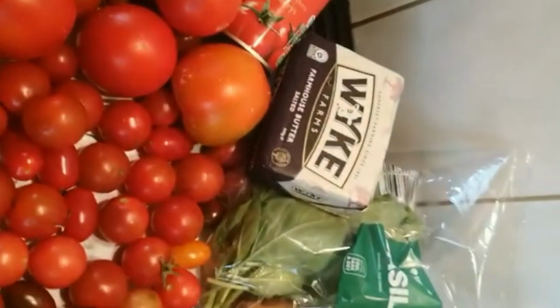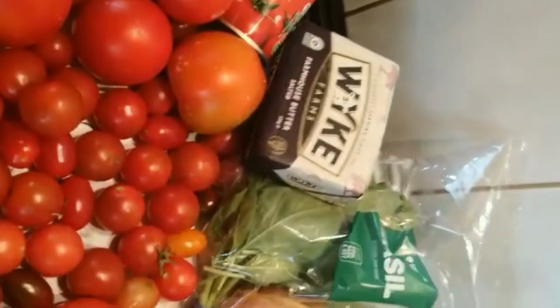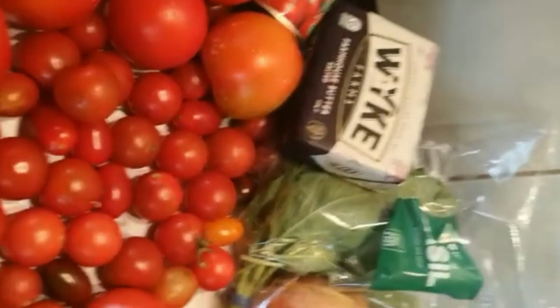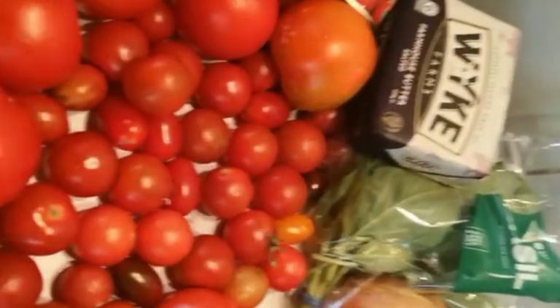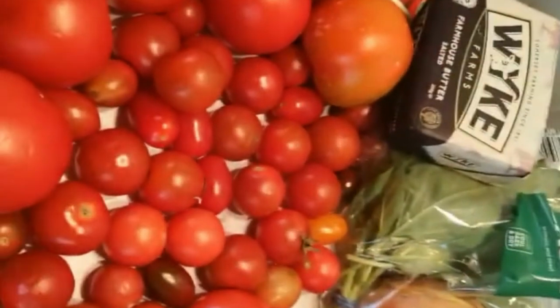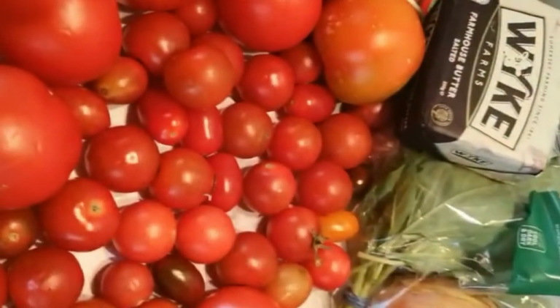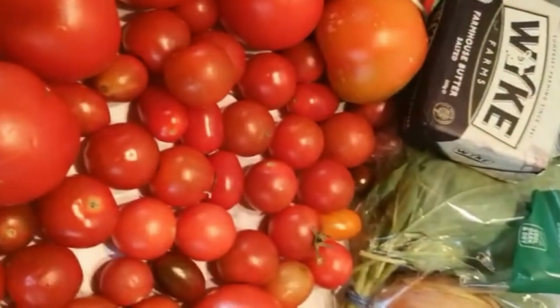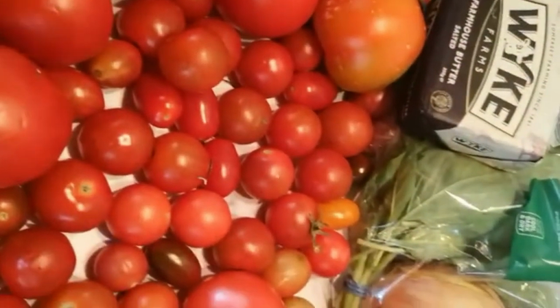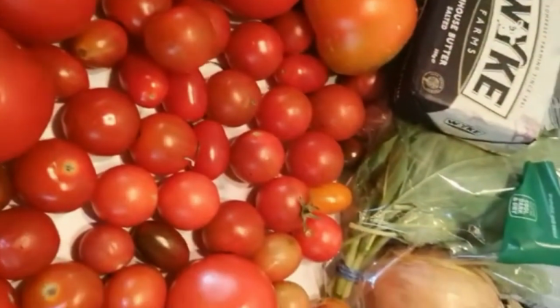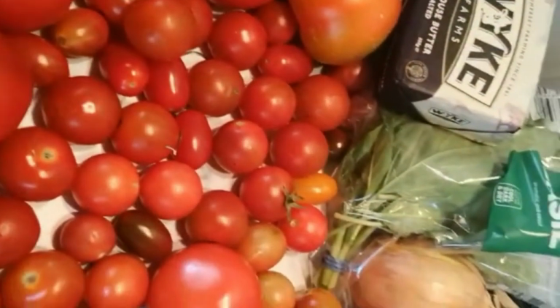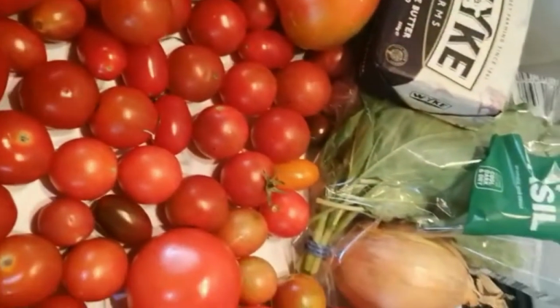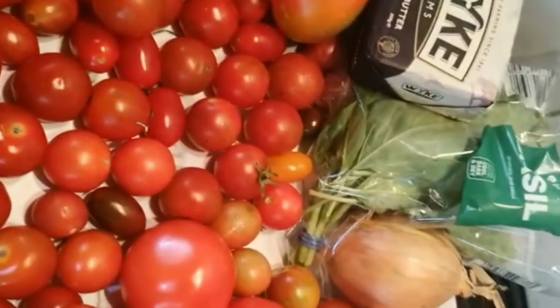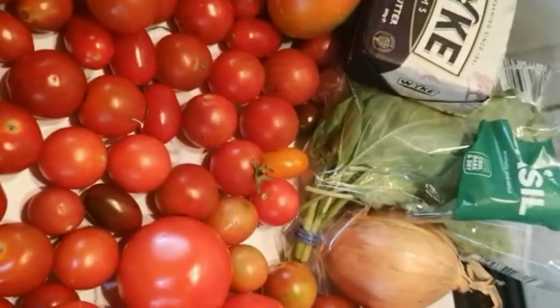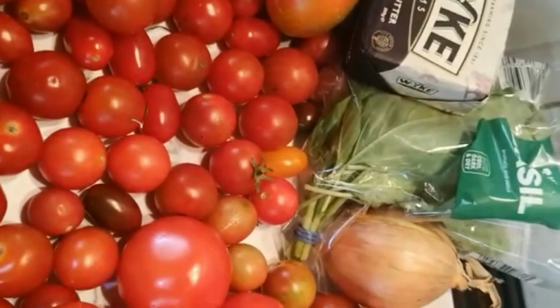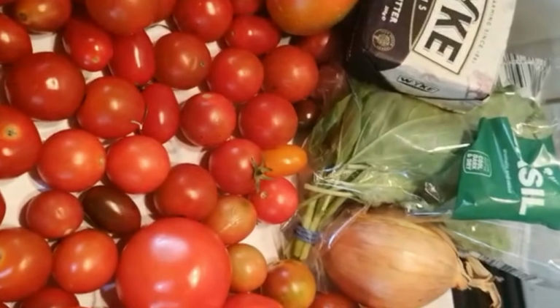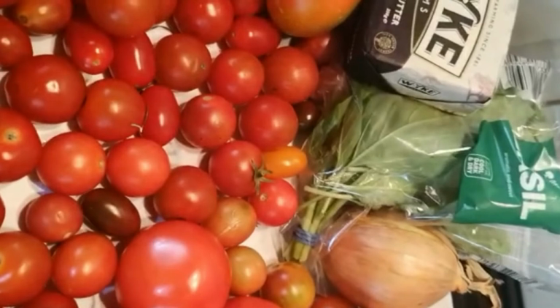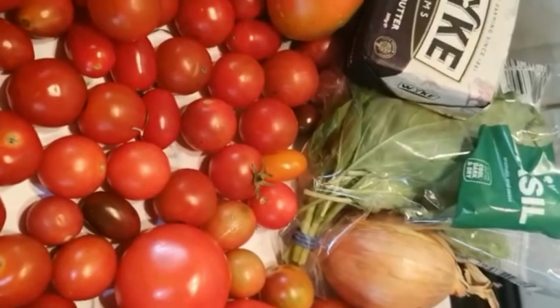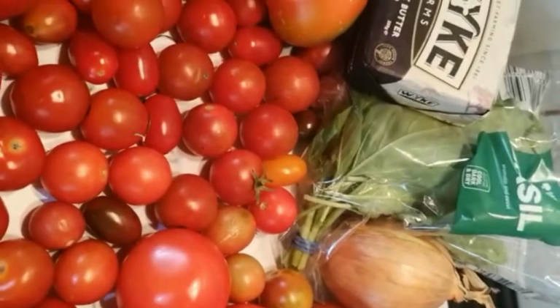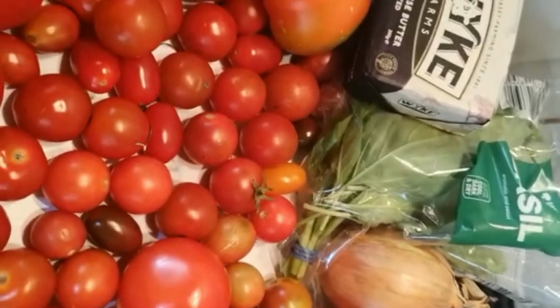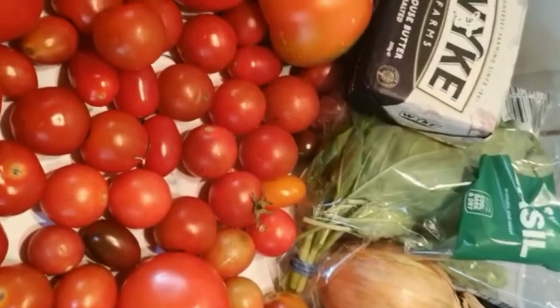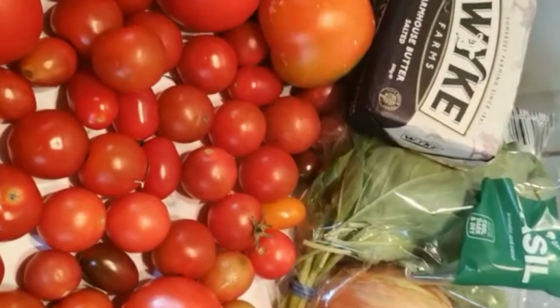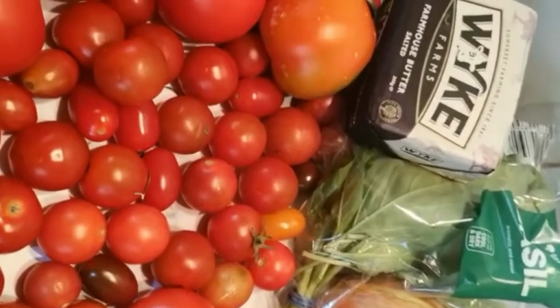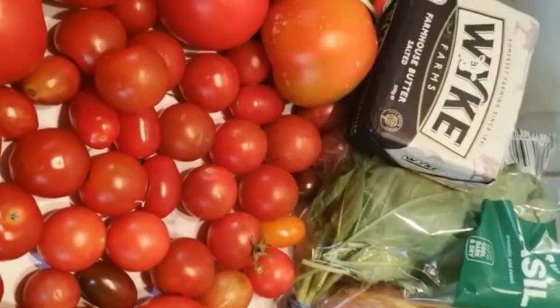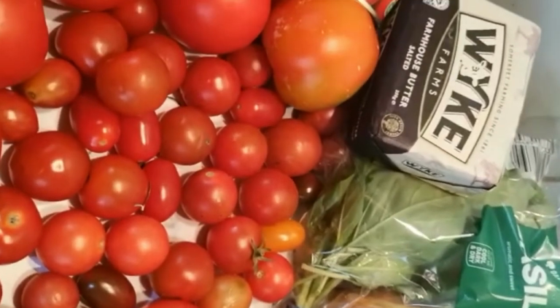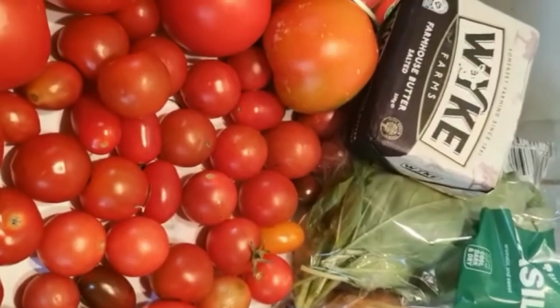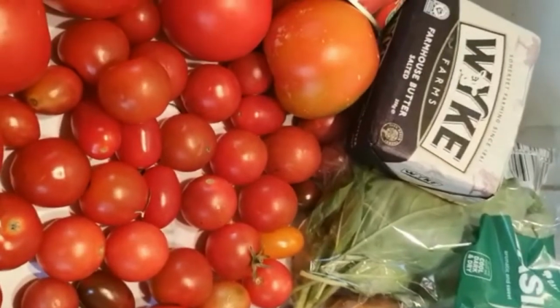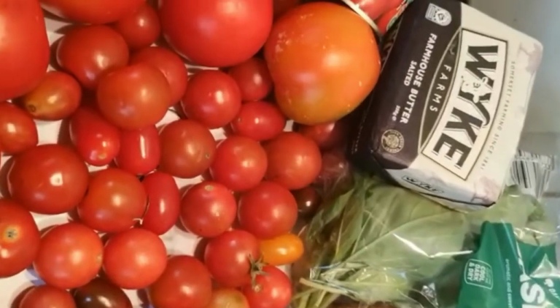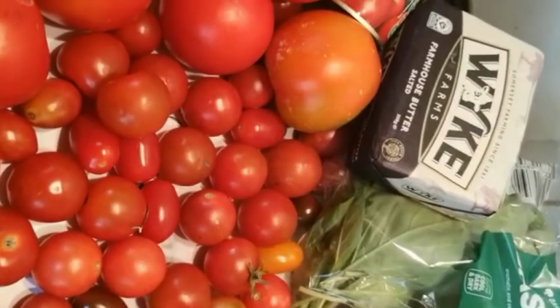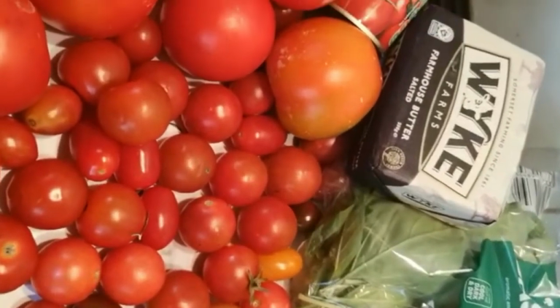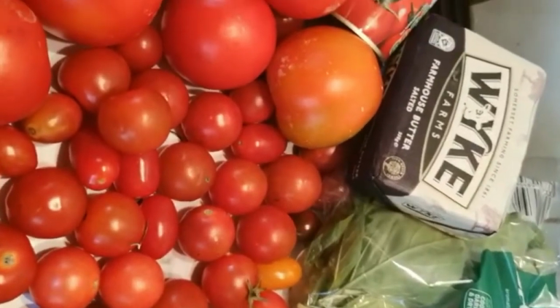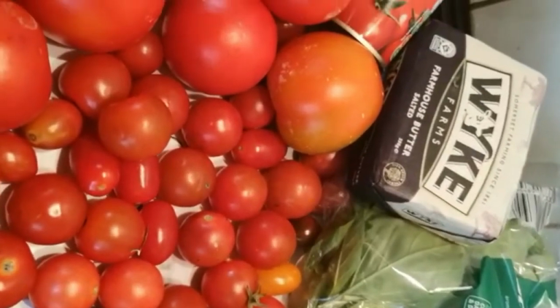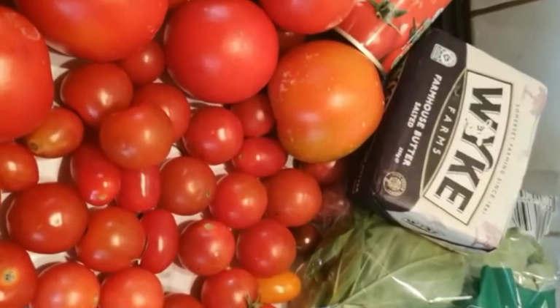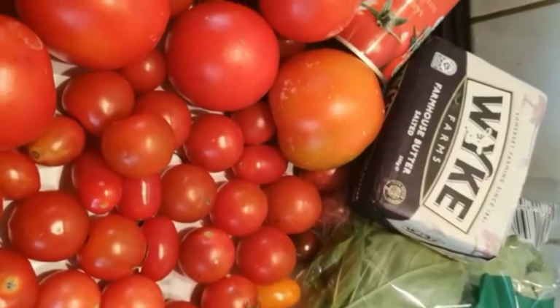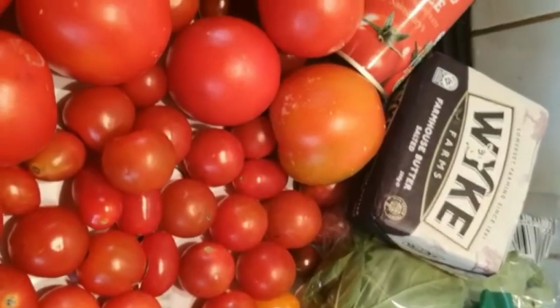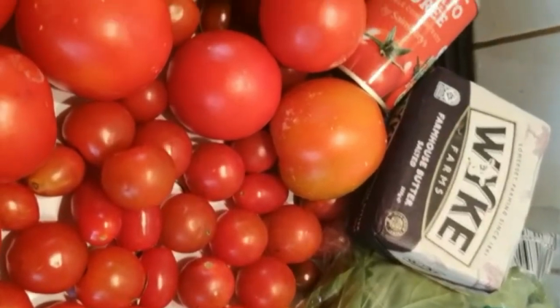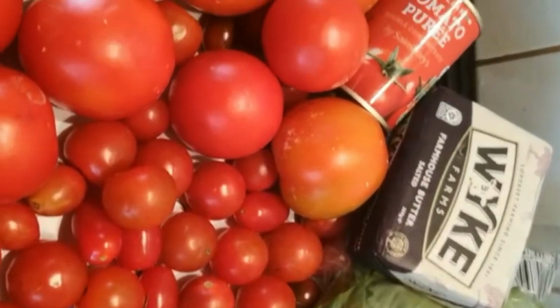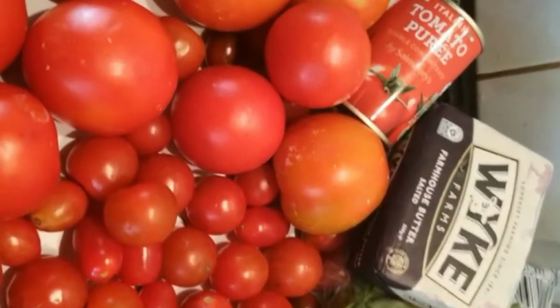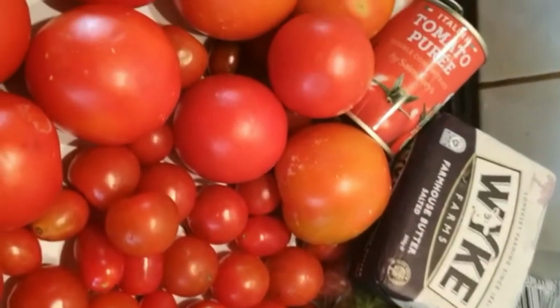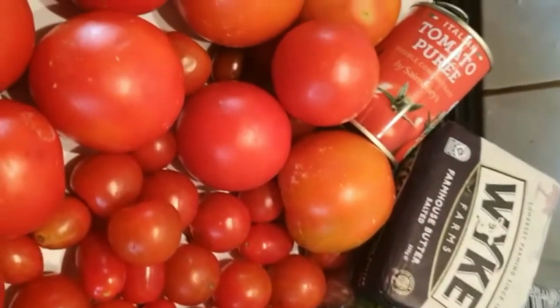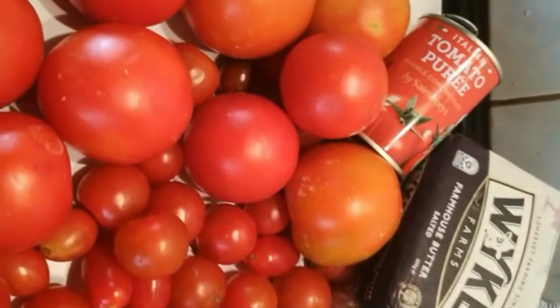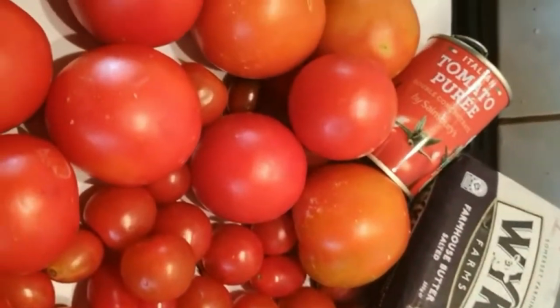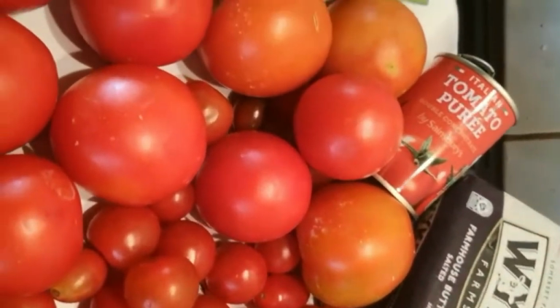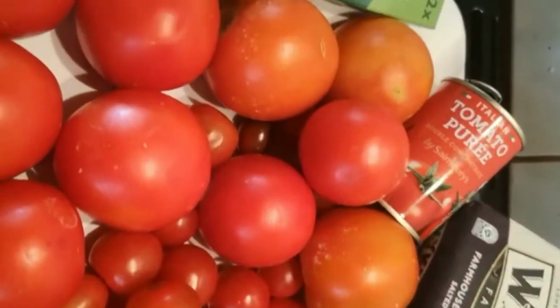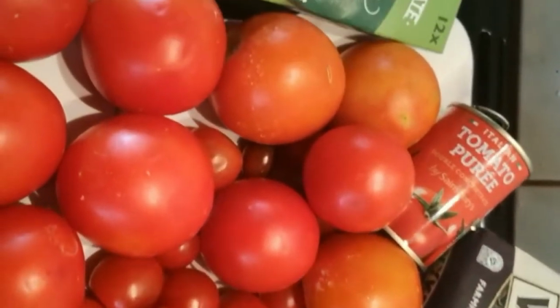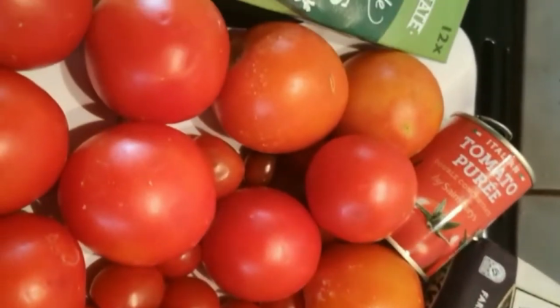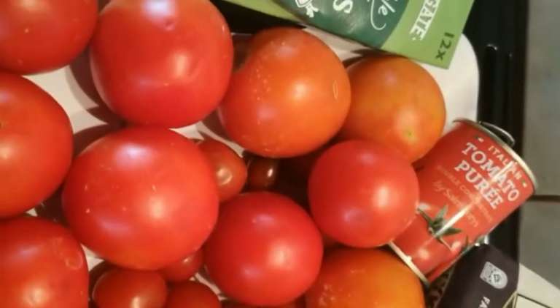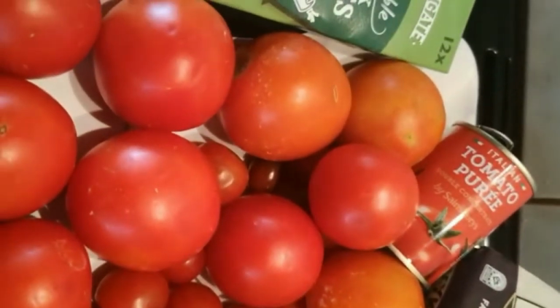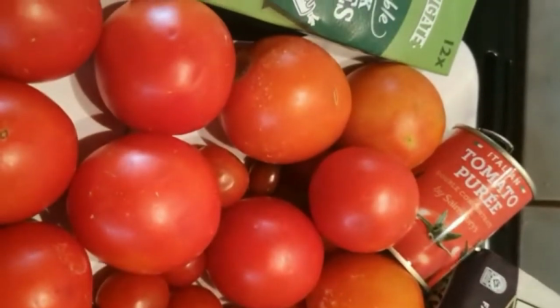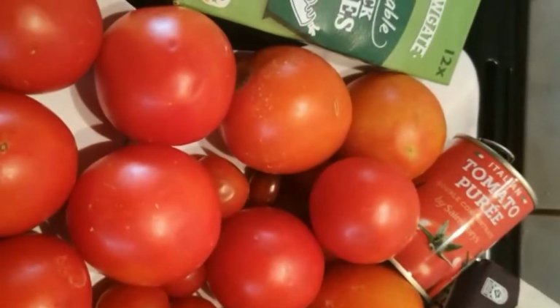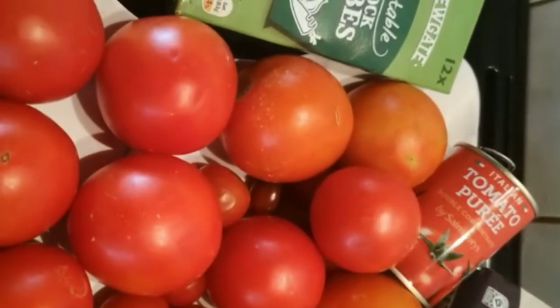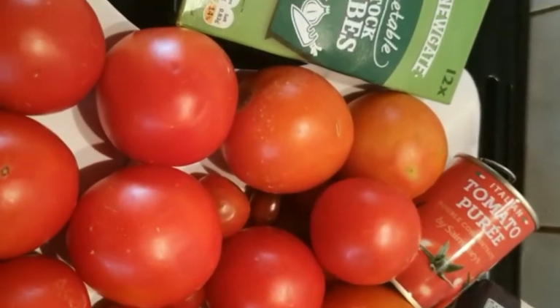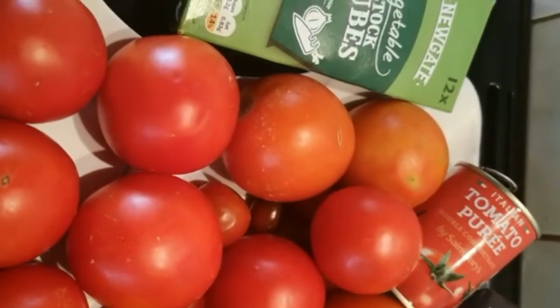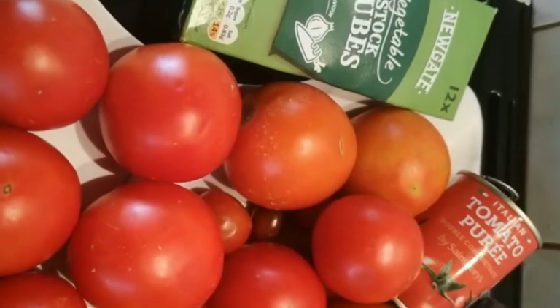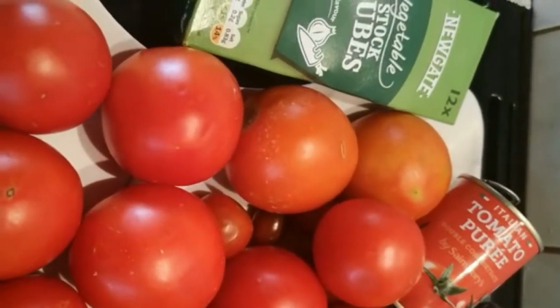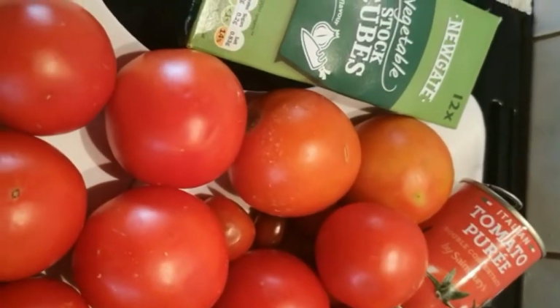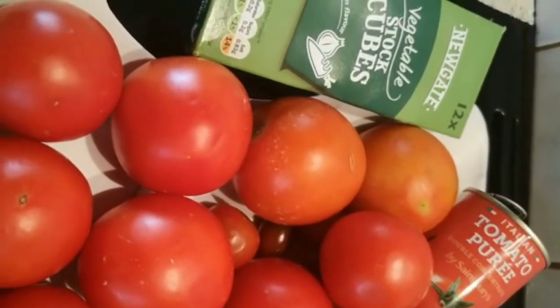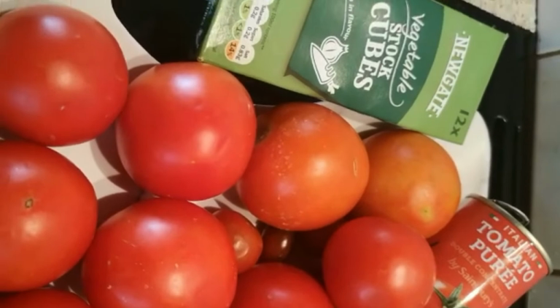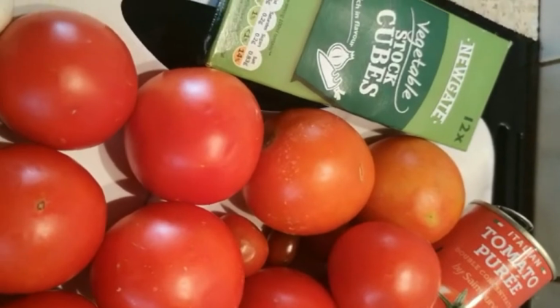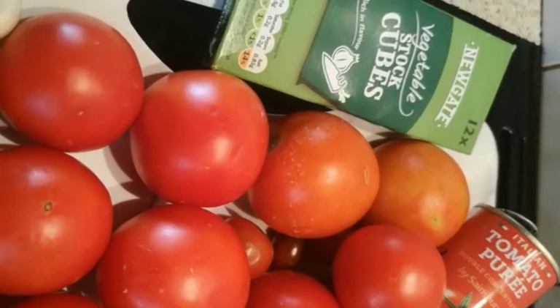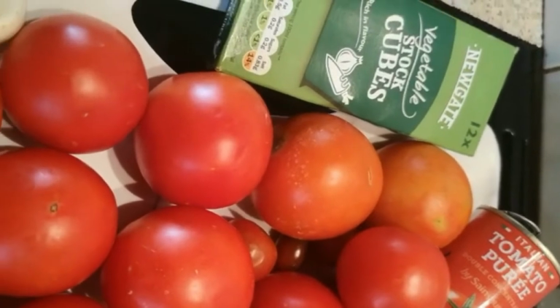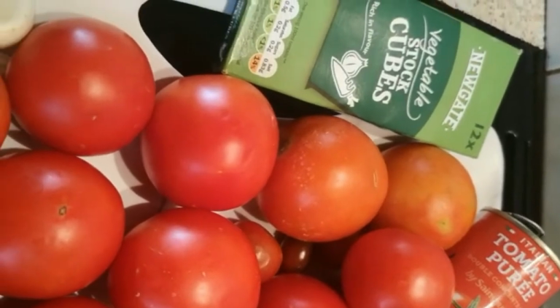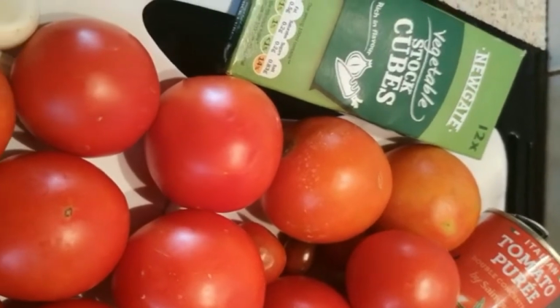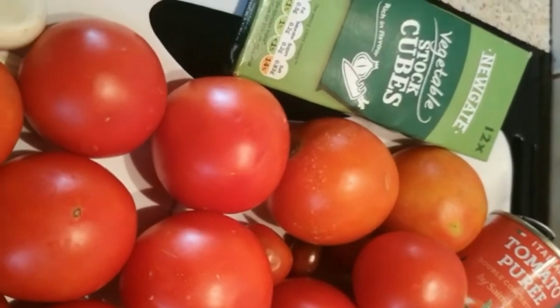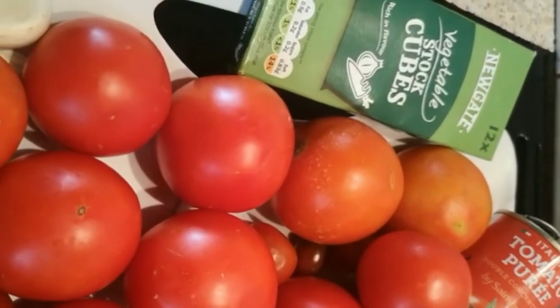Hello, hello, hello, good afternoon, good morning, good evening, wherever you are in the world. Welcome back to Zebra Kitchen.